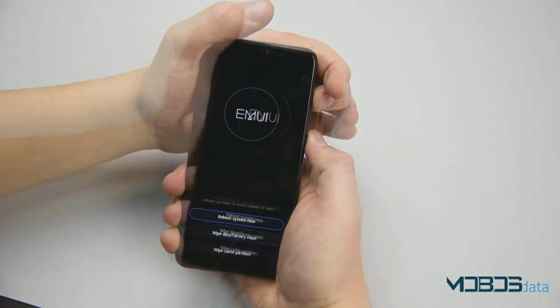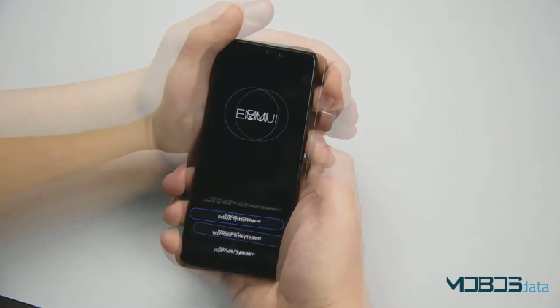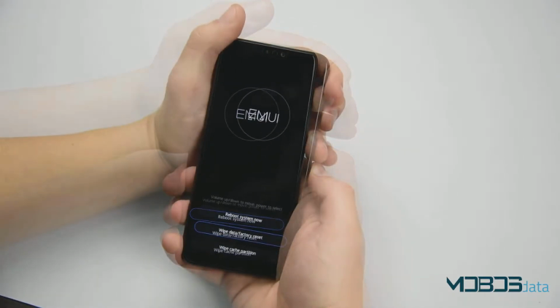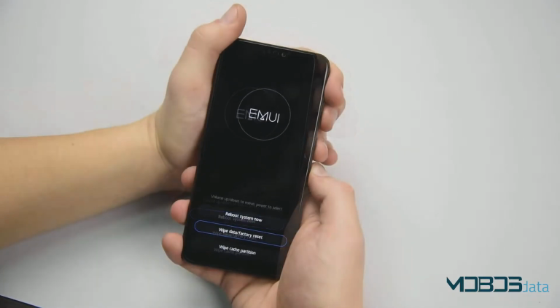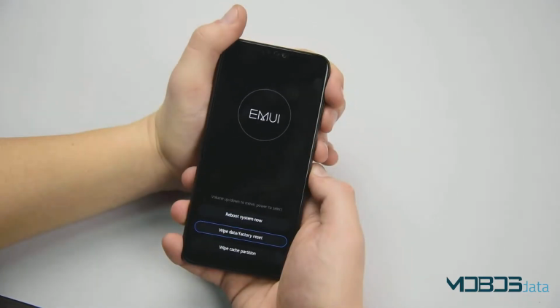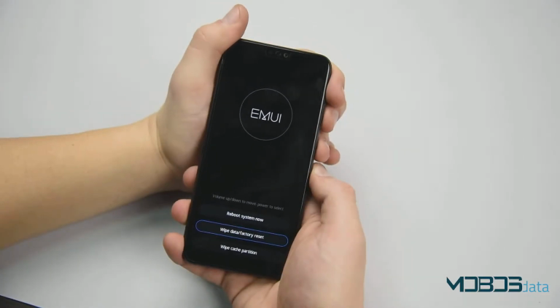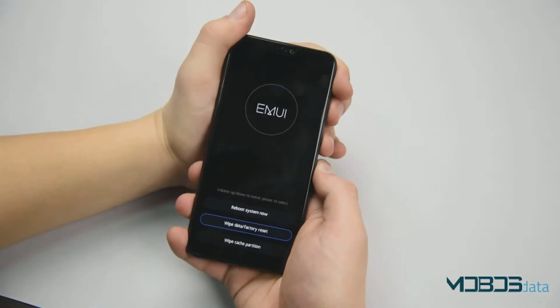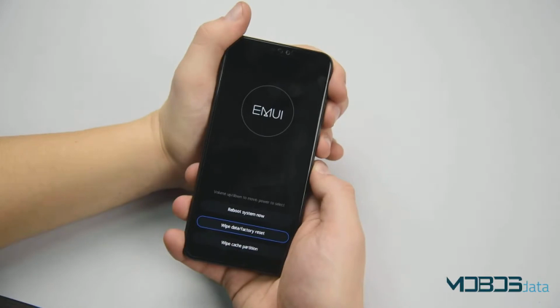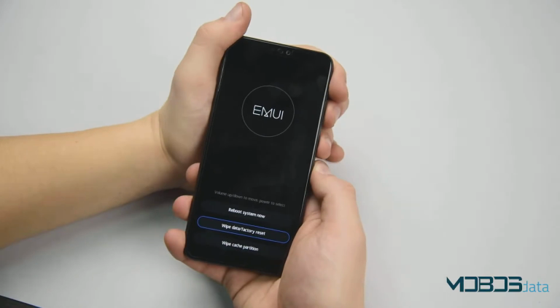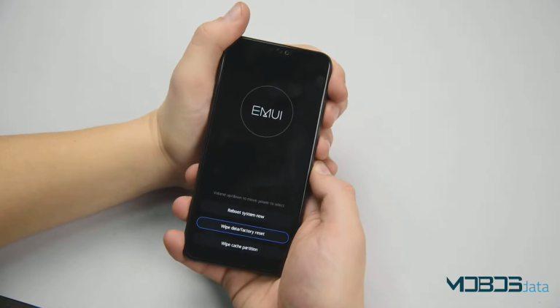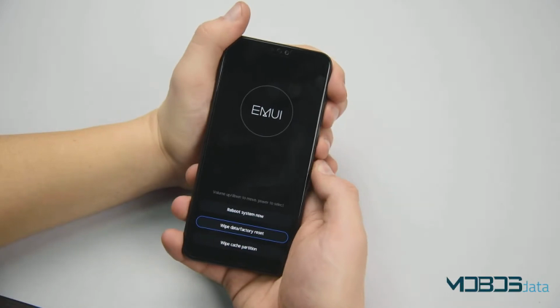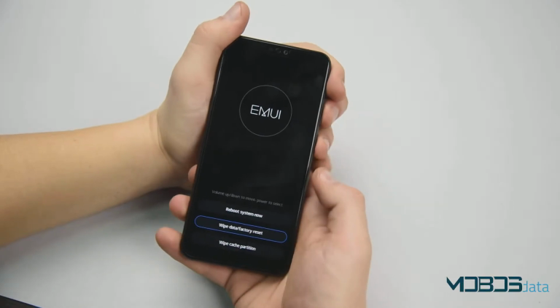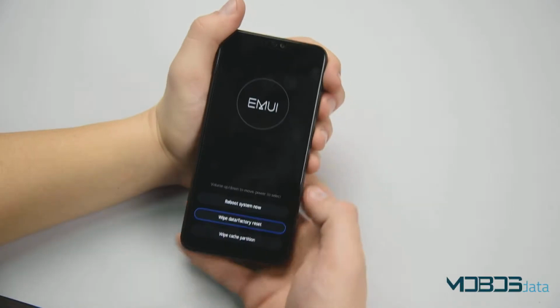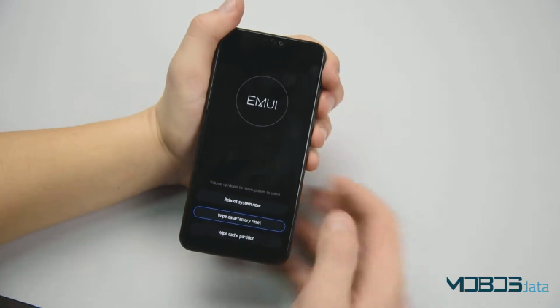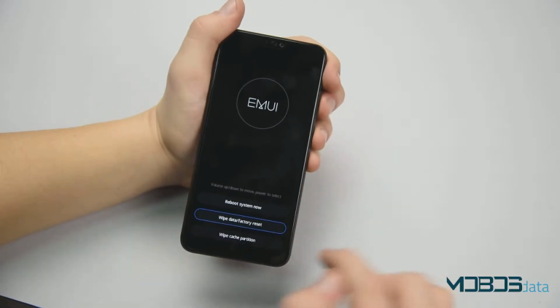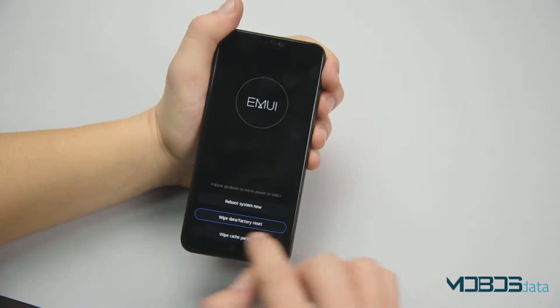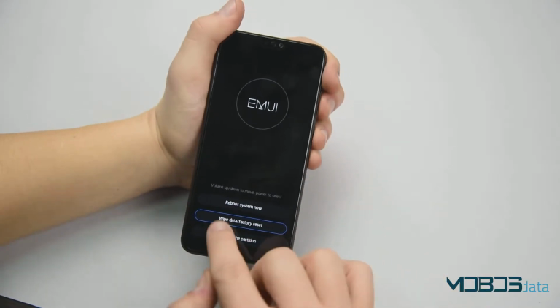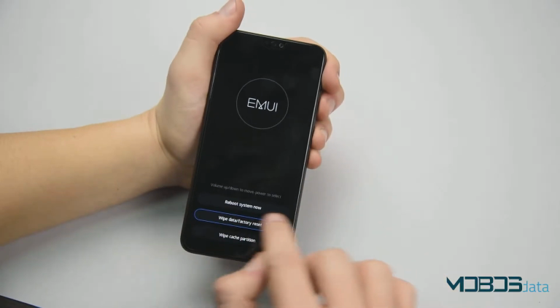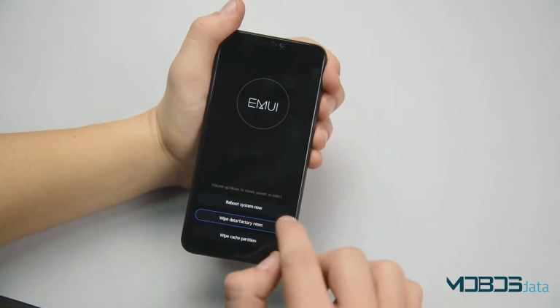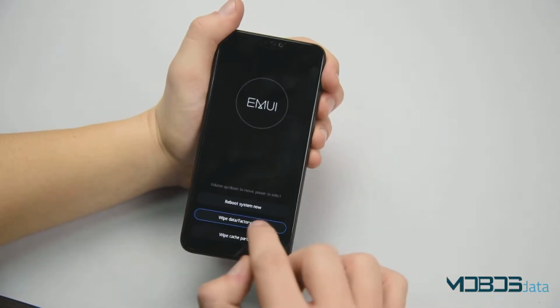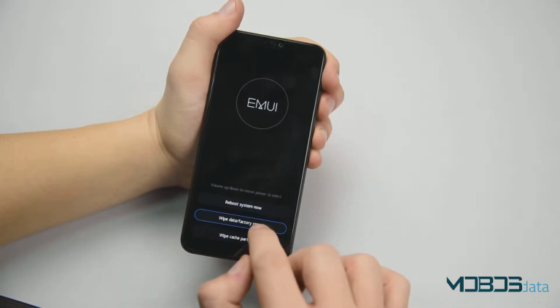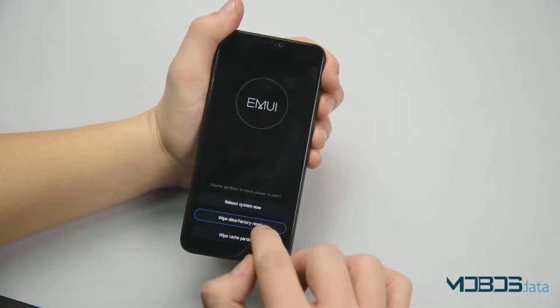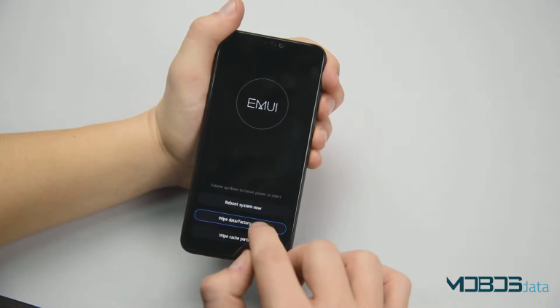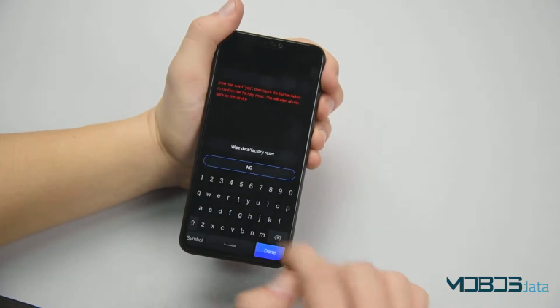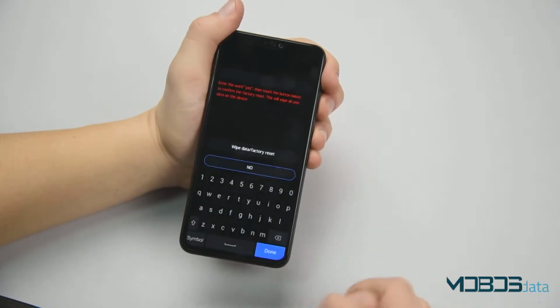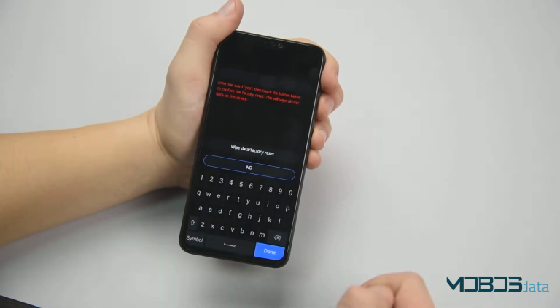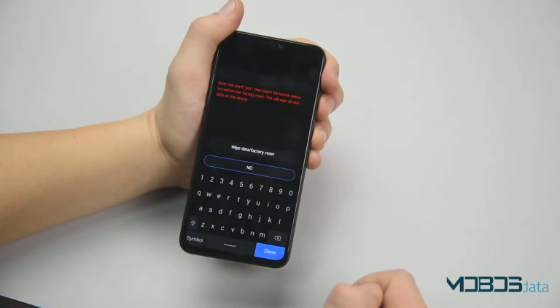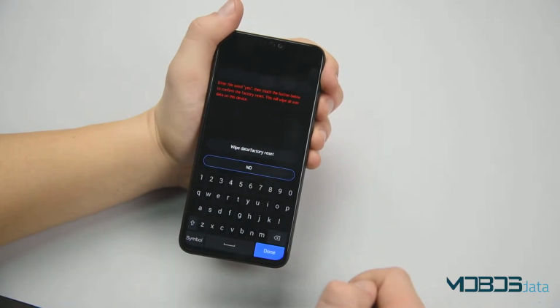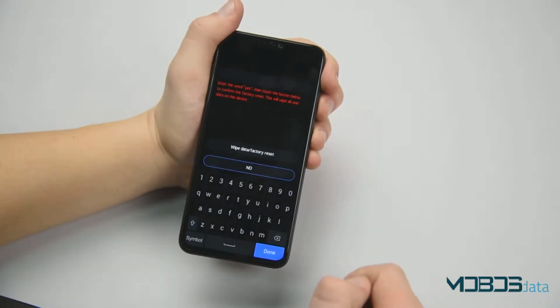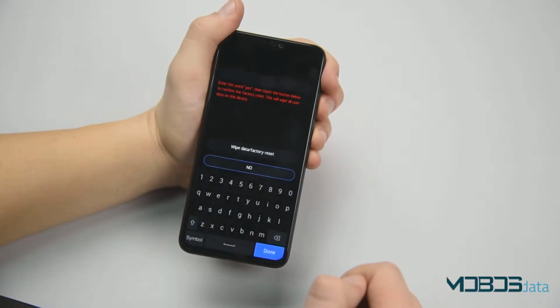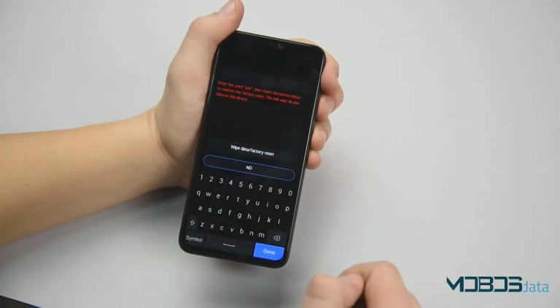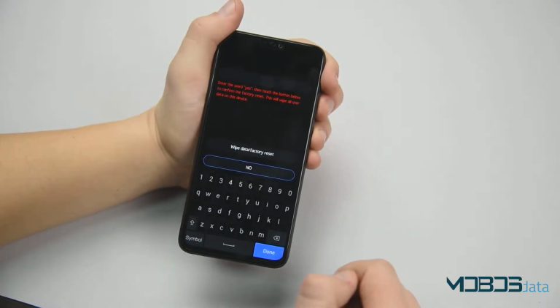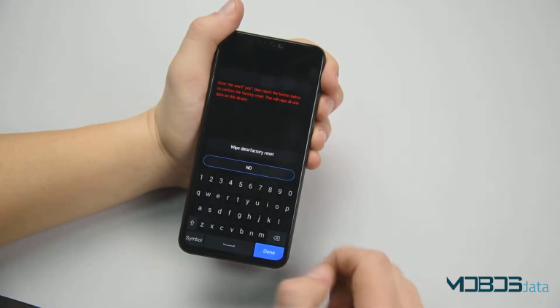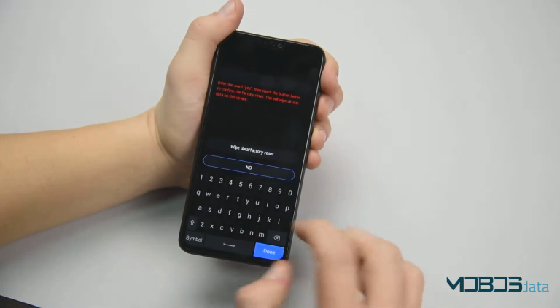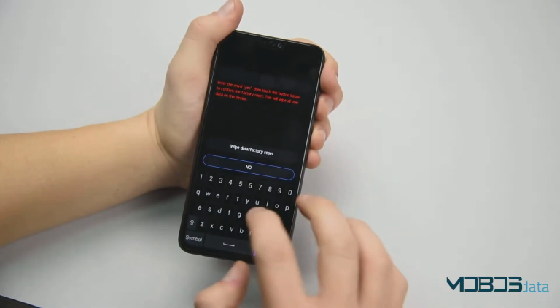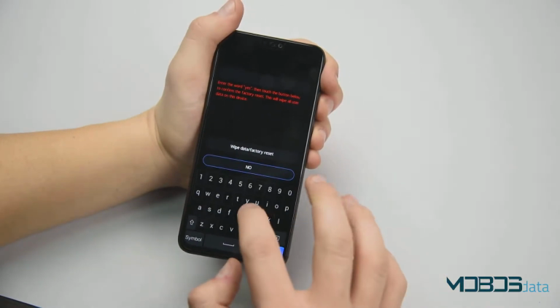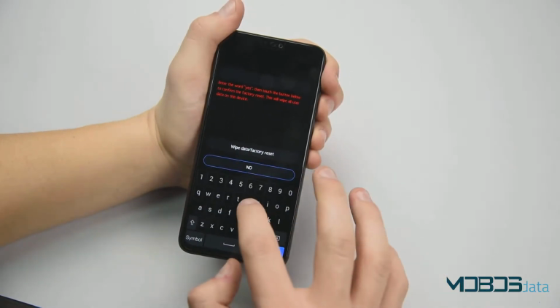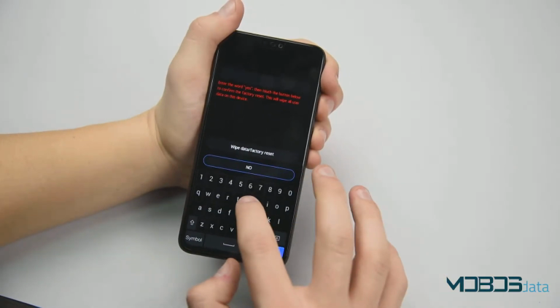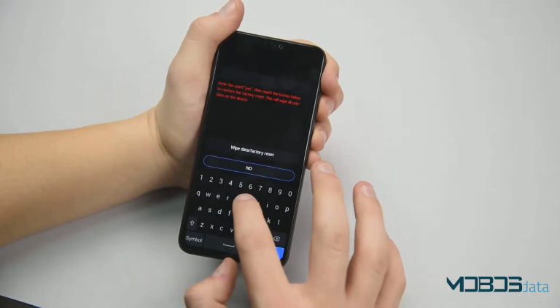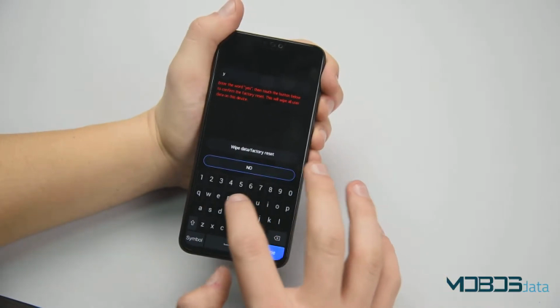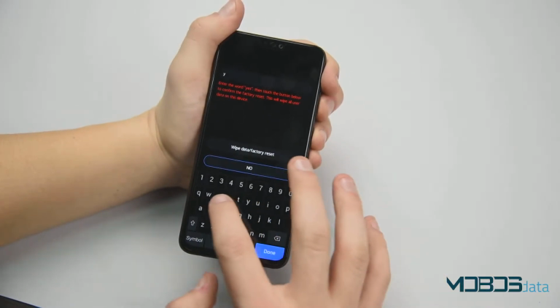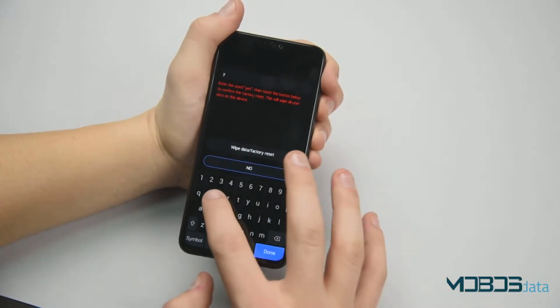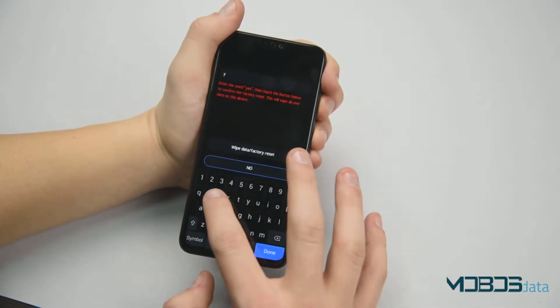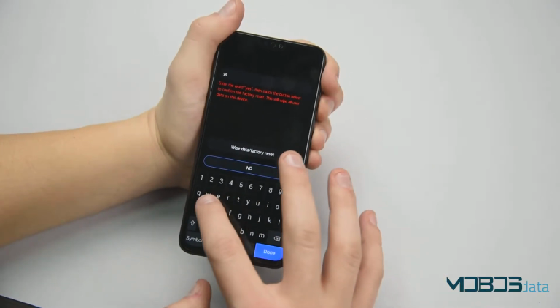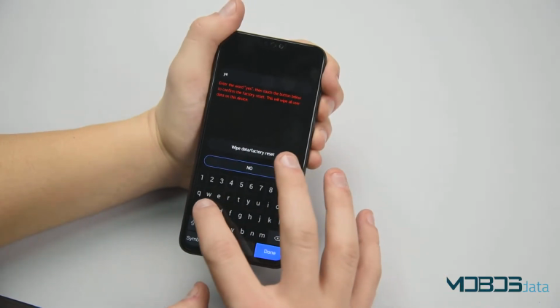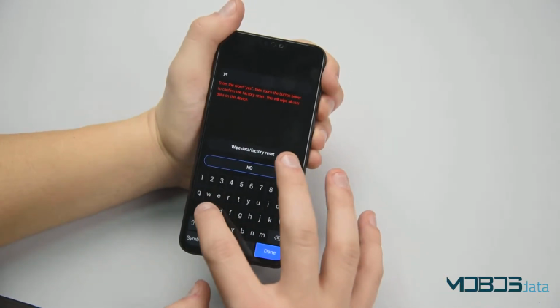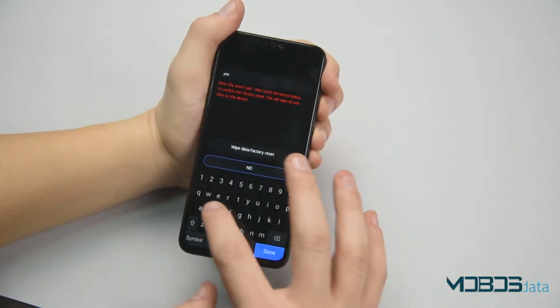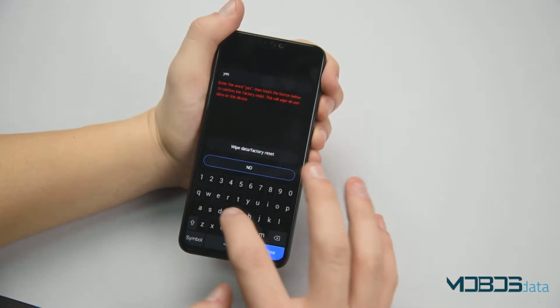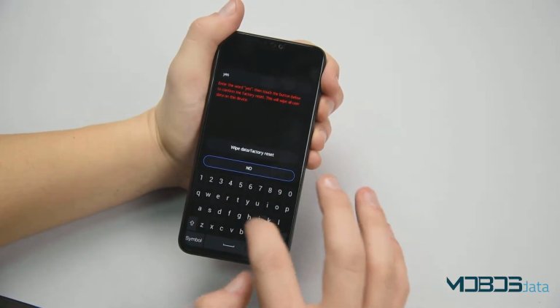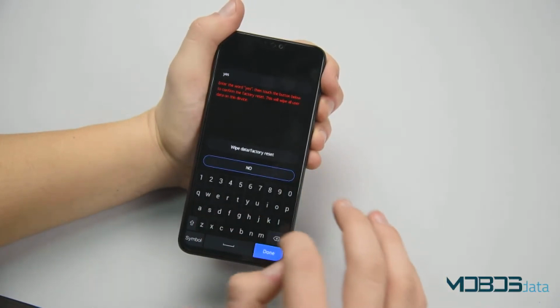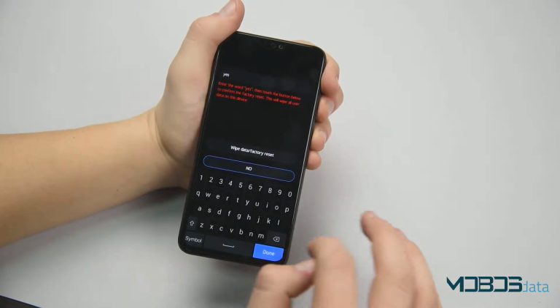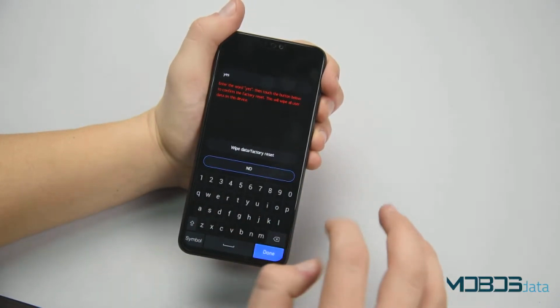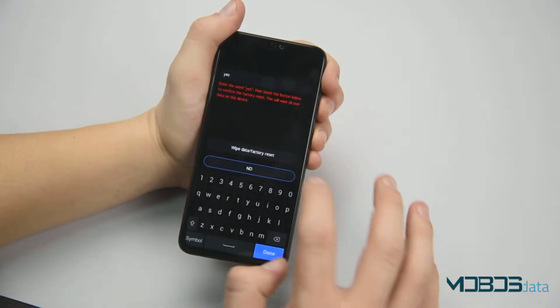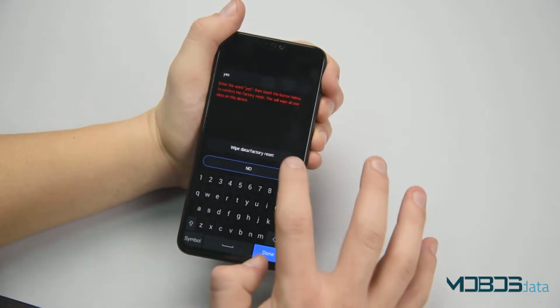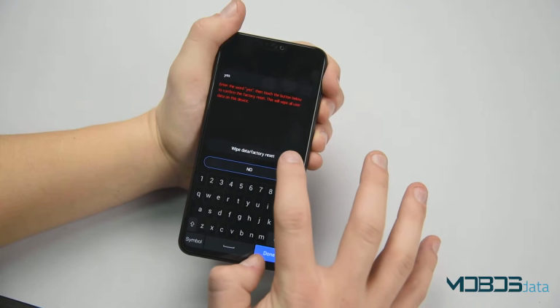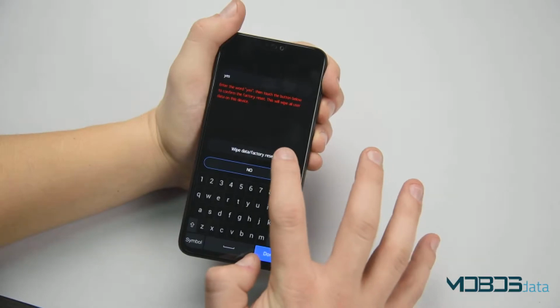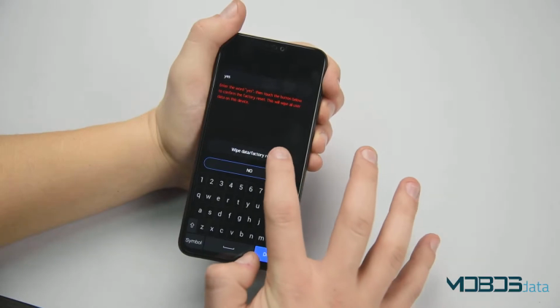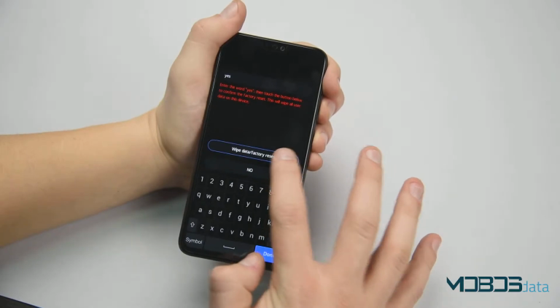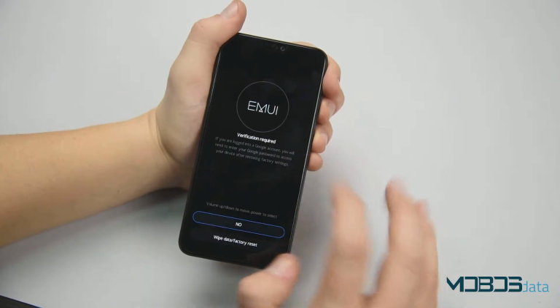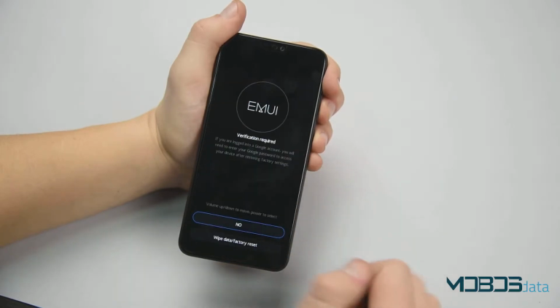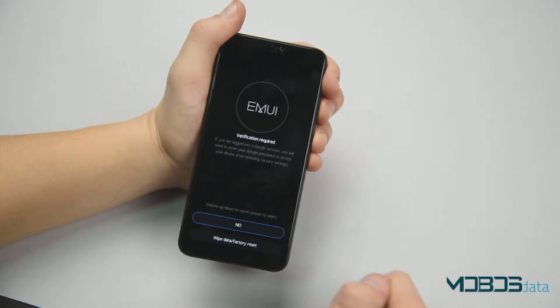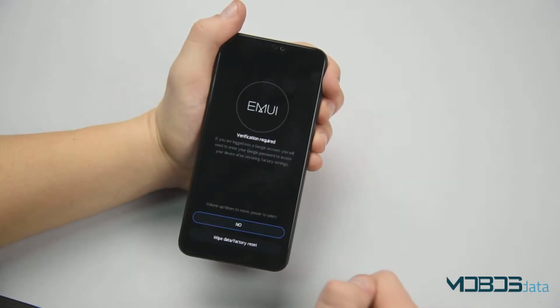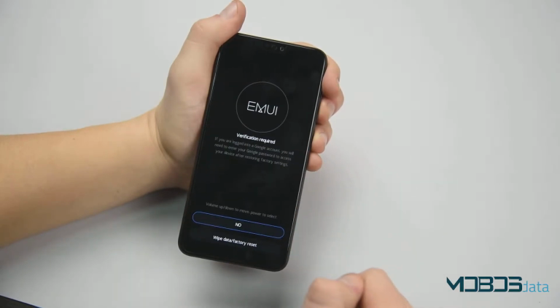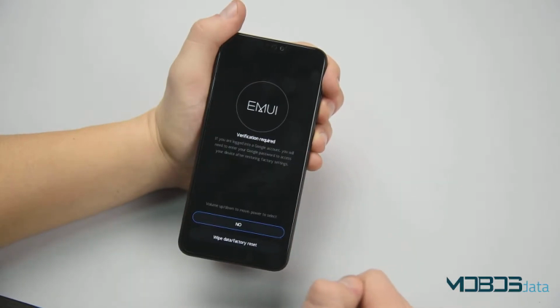In this menu, select Wipe Data/Factory Reset, type in the word "yes", and then select again.